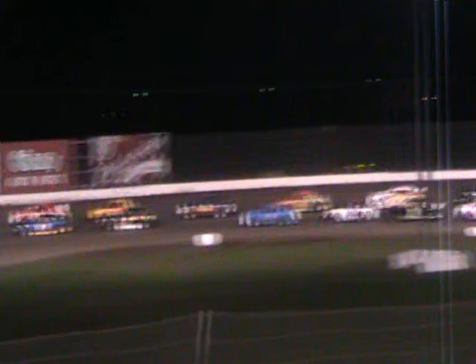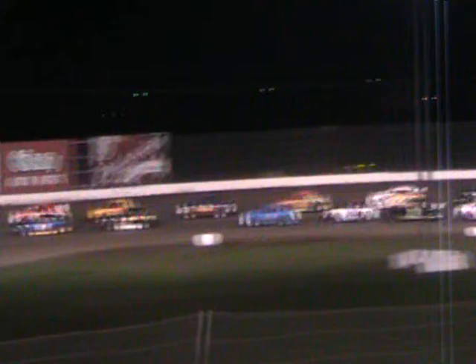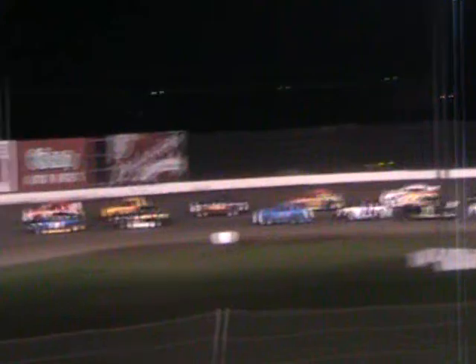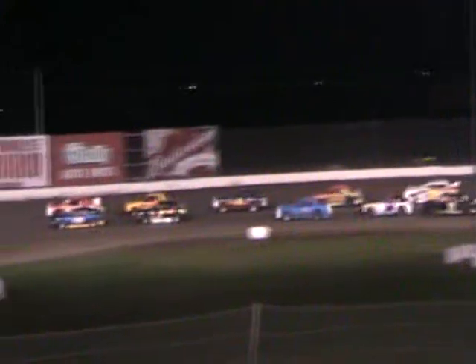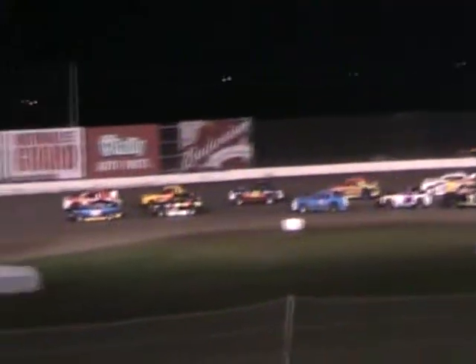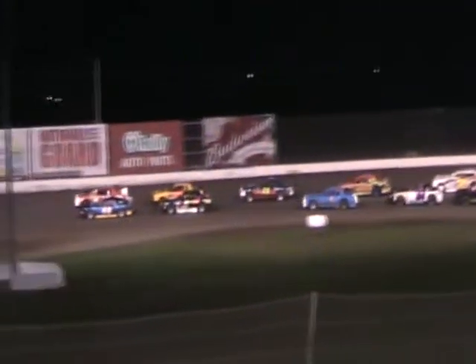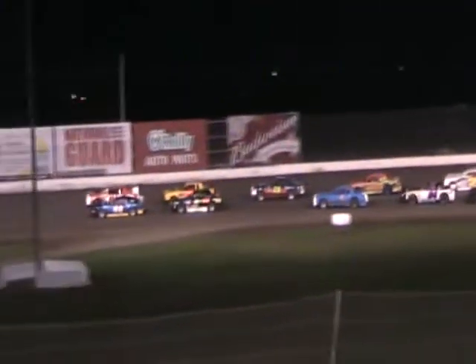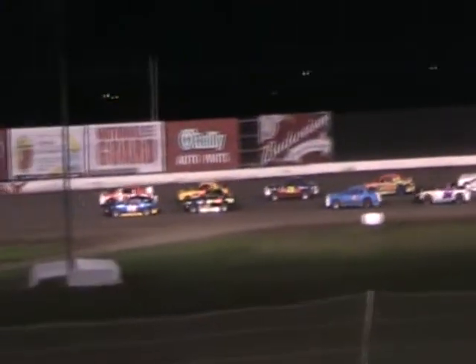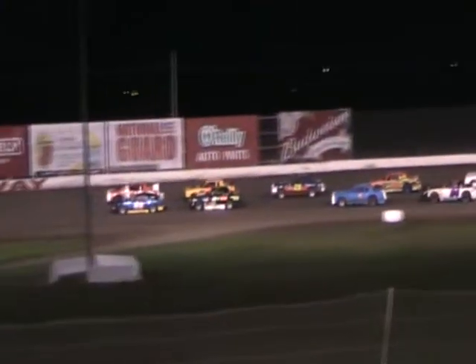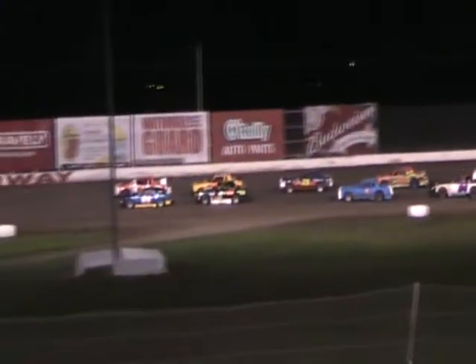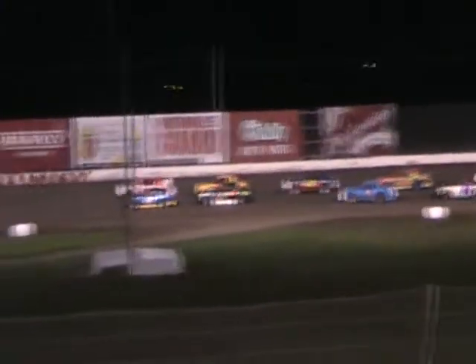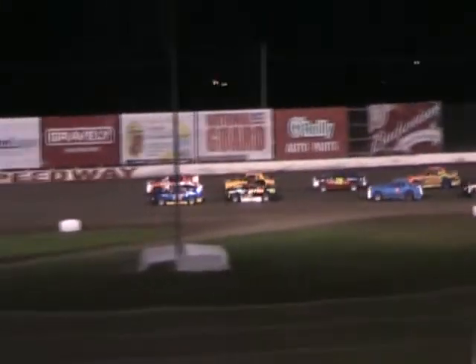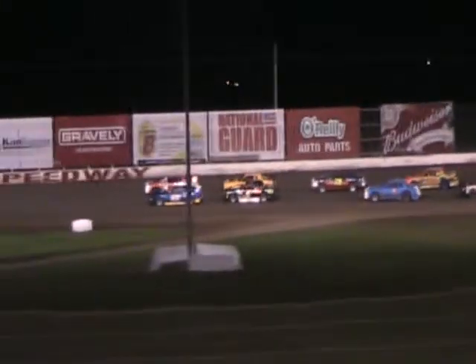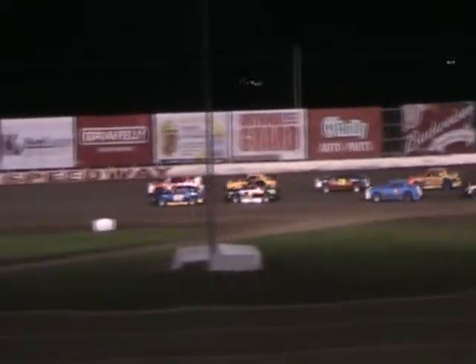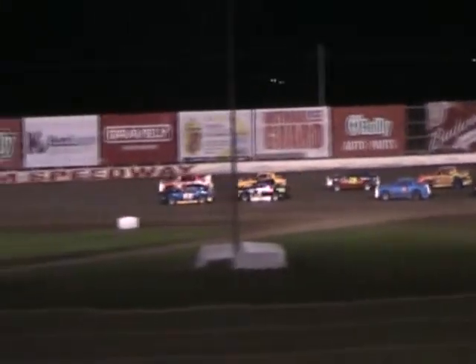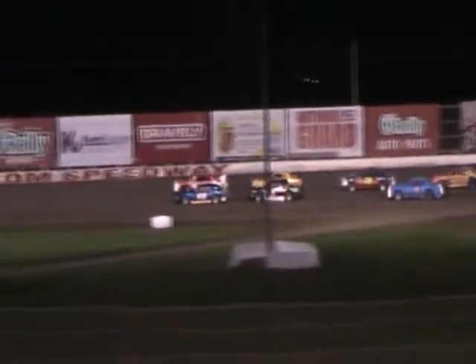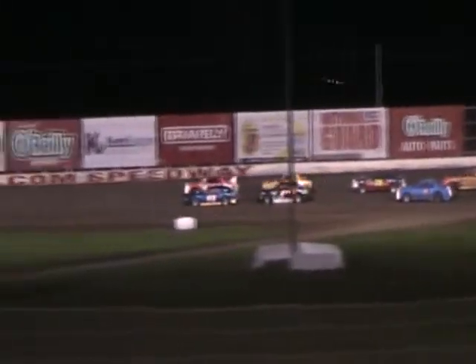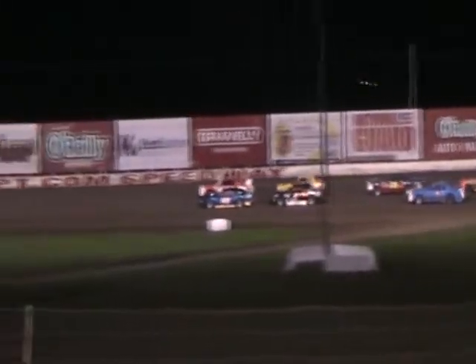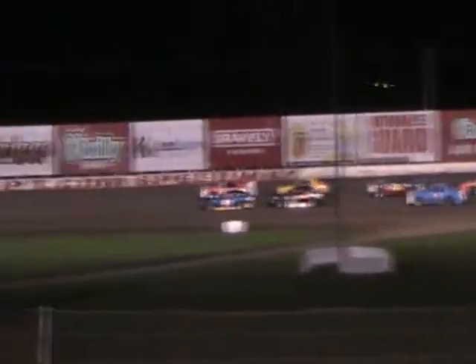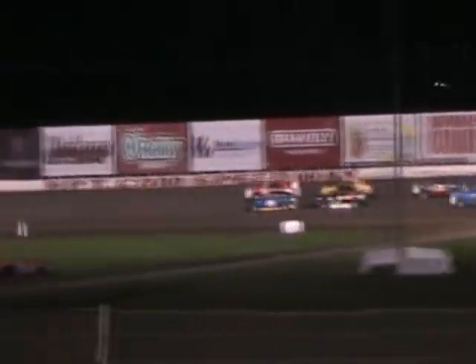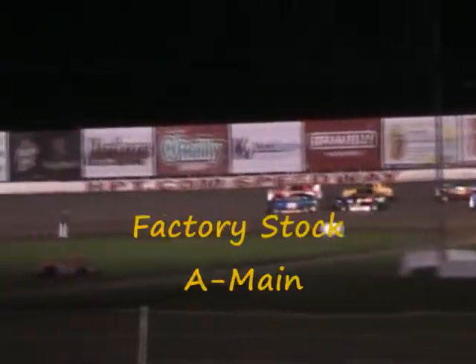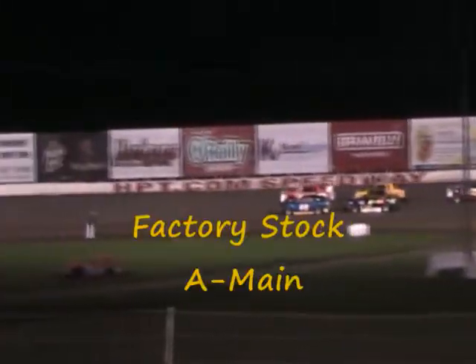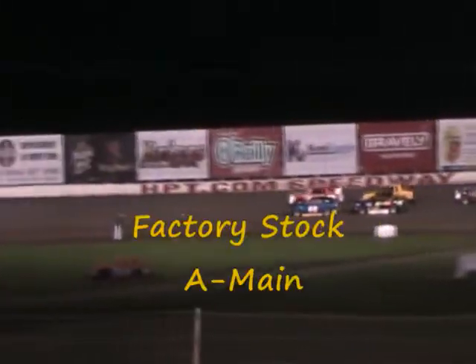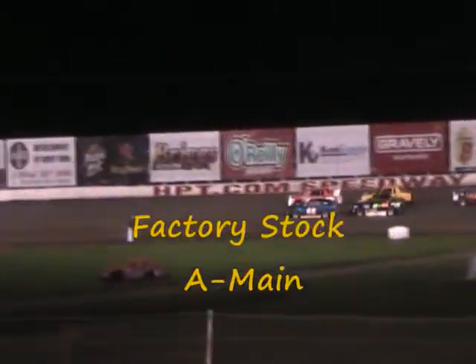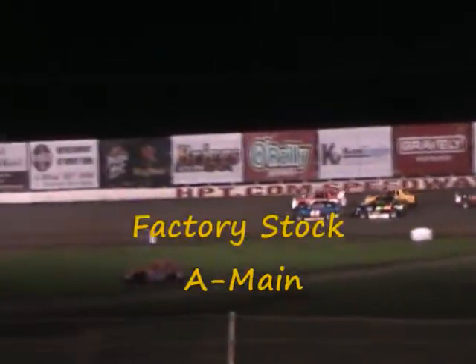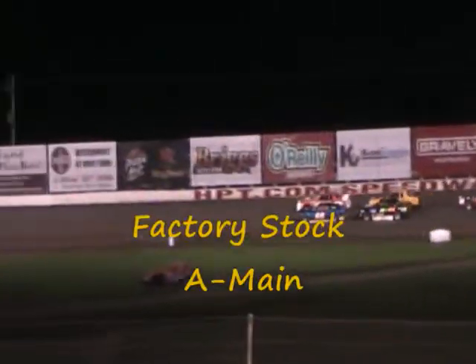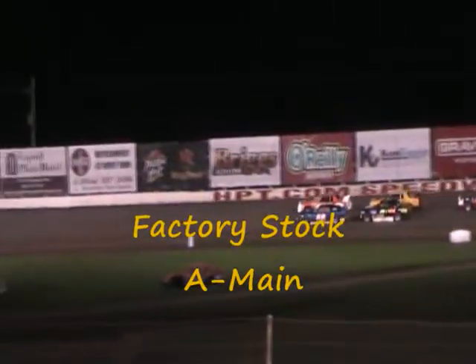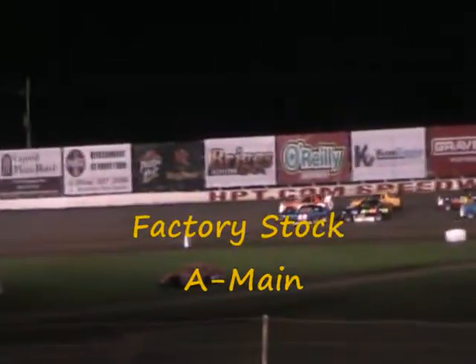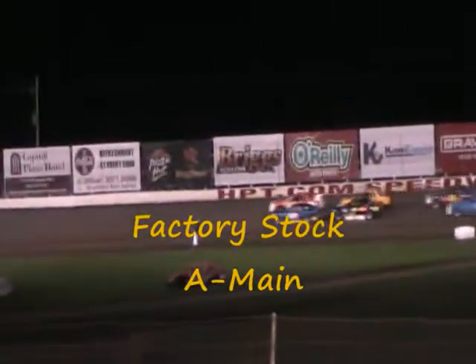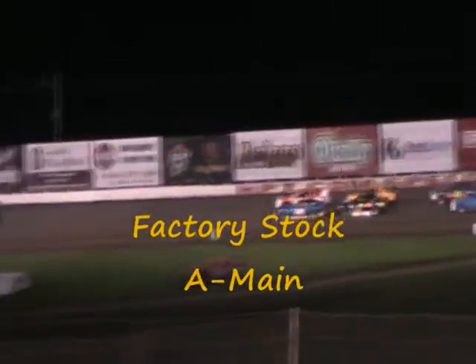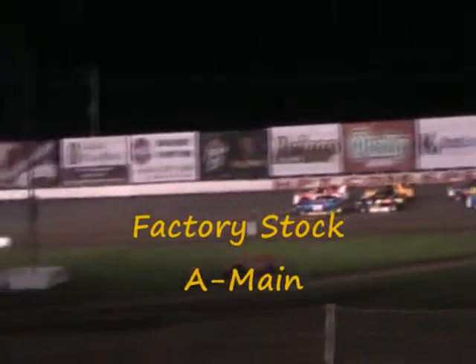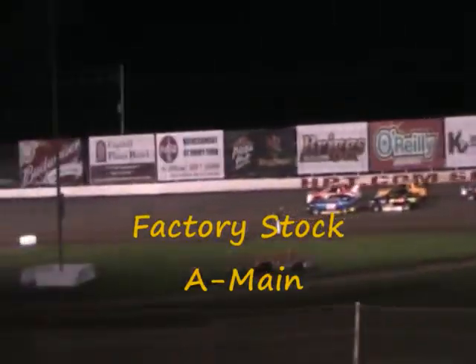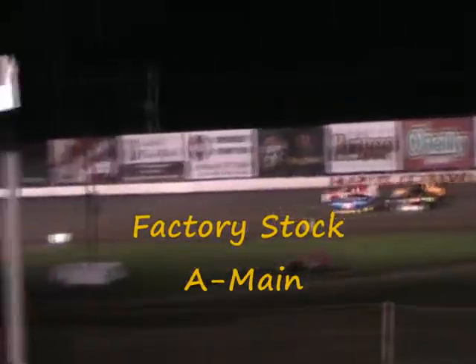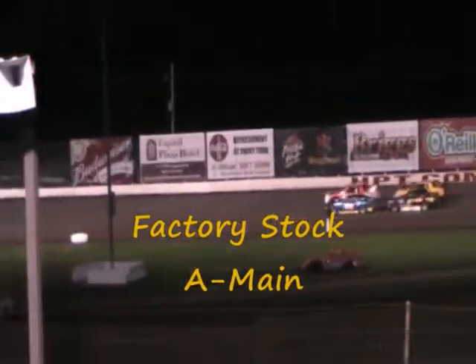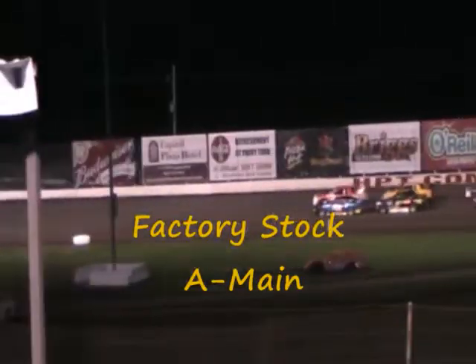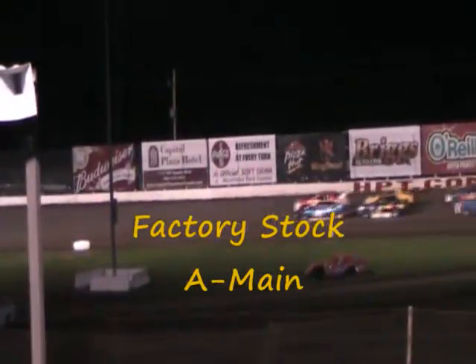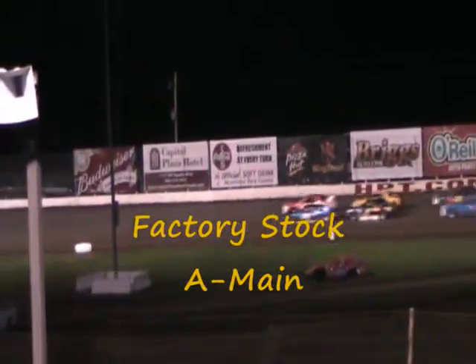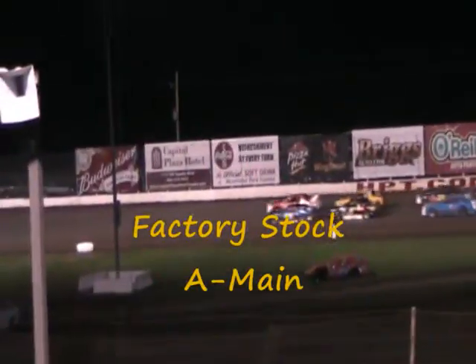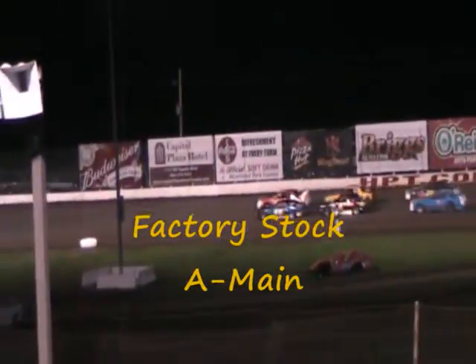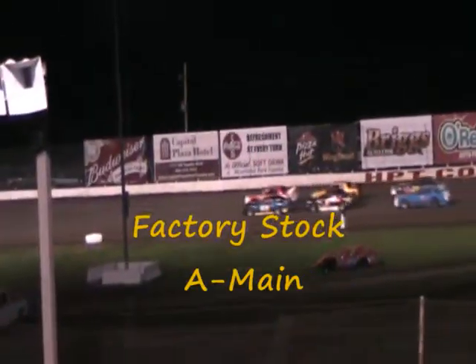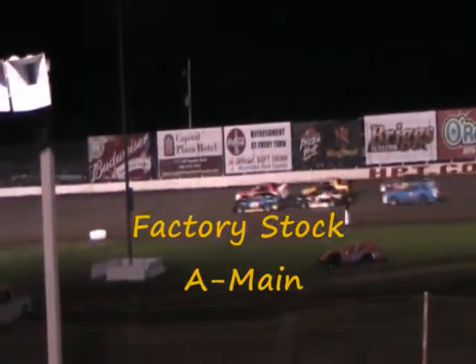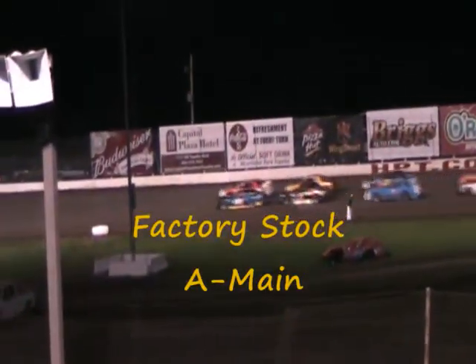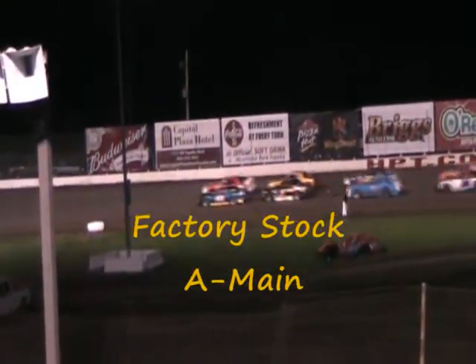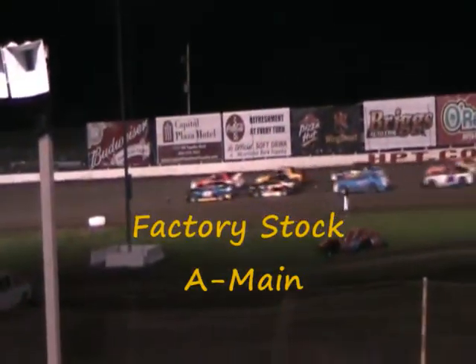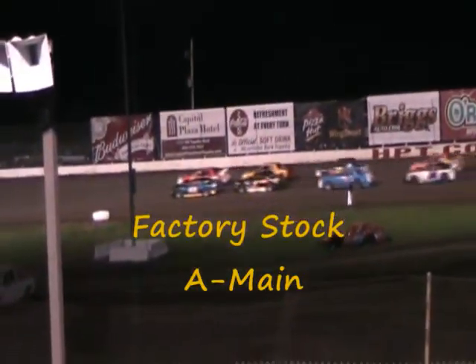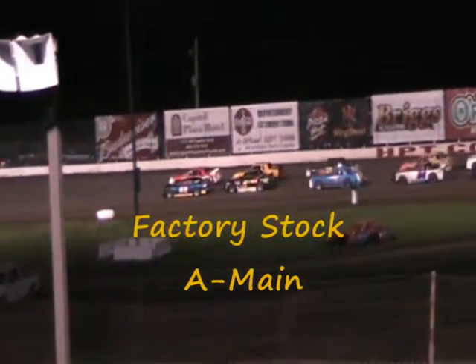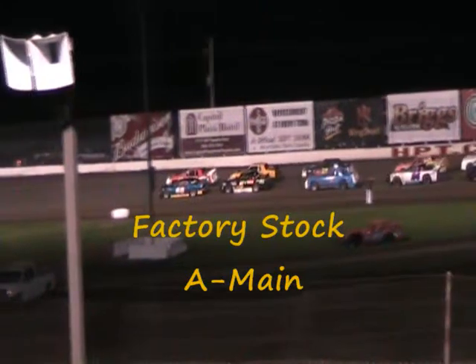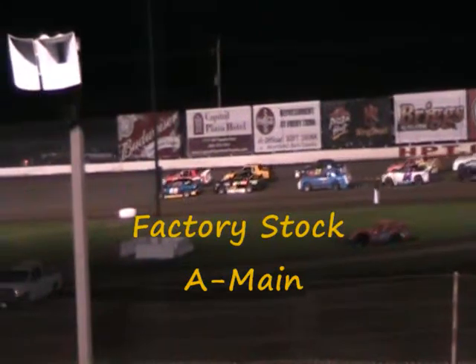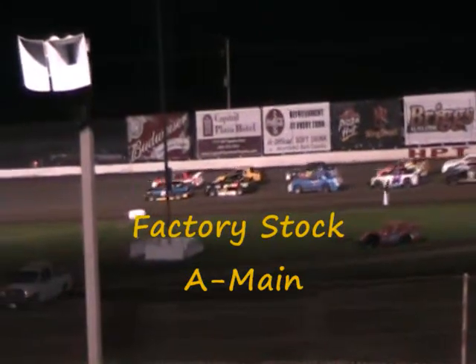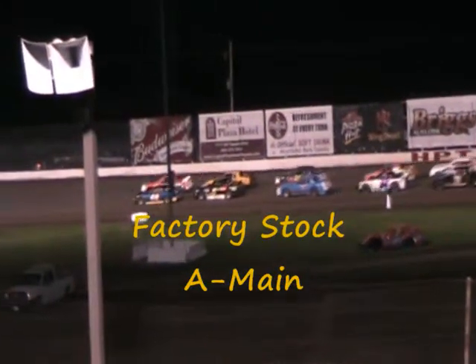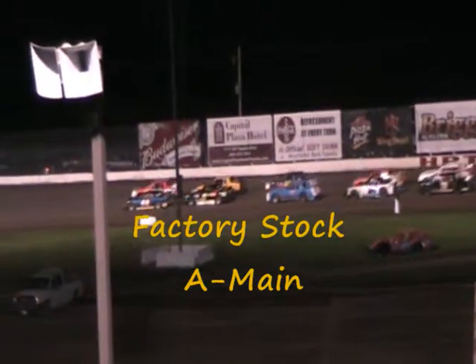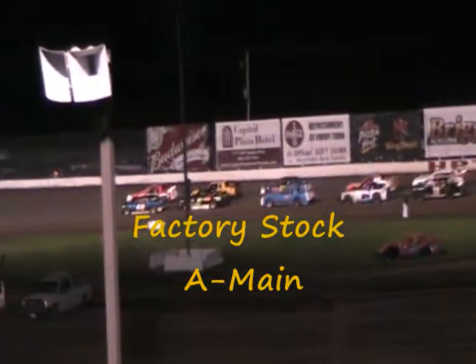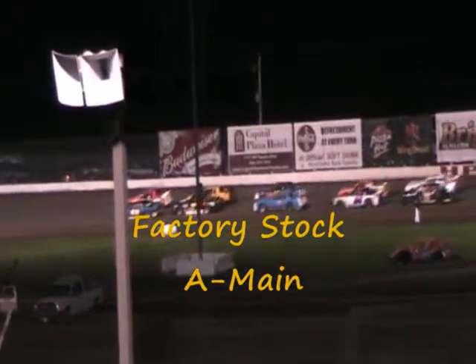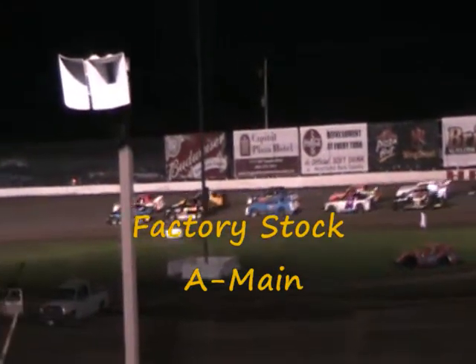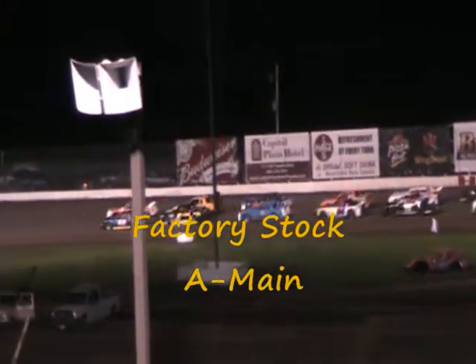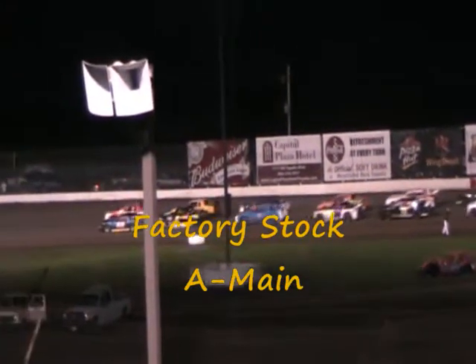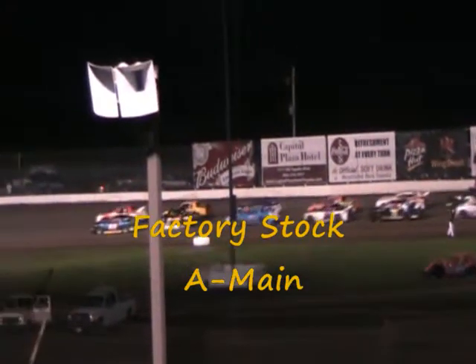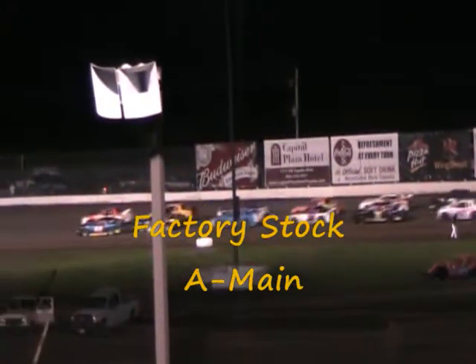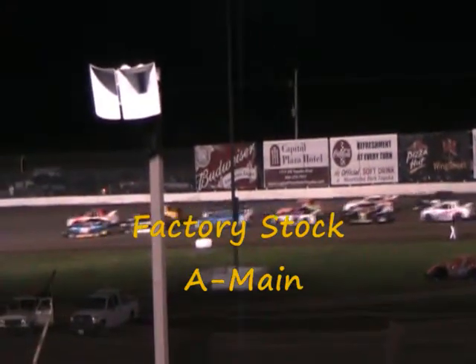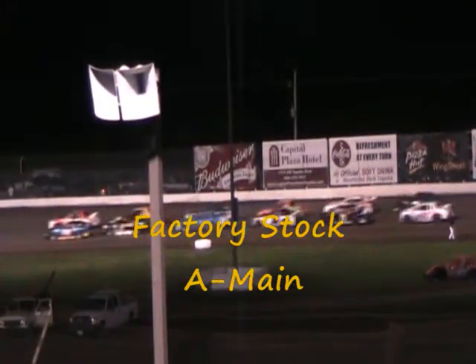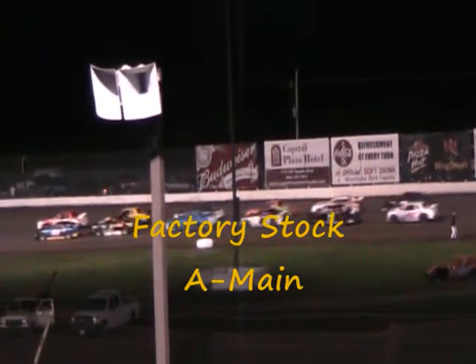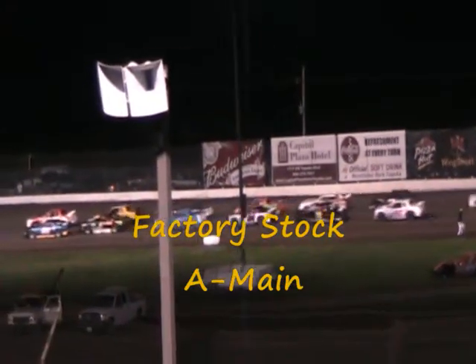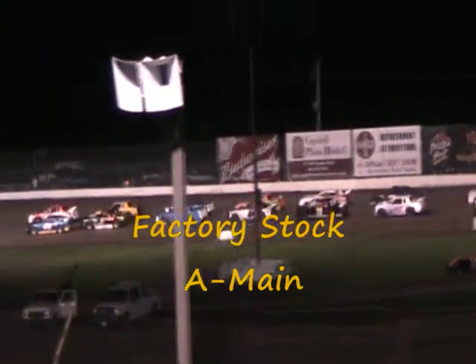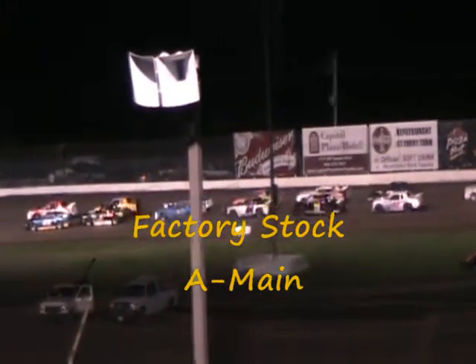Here we go now with your factory stock A-Main. Here's your front row: Matt Field and Gerald Wawasuck.